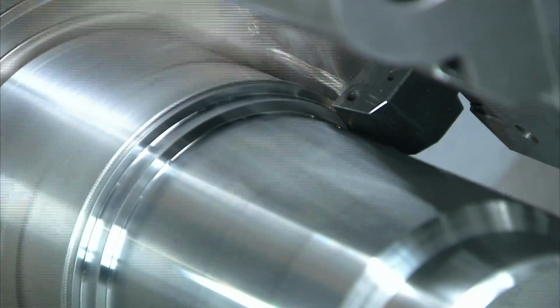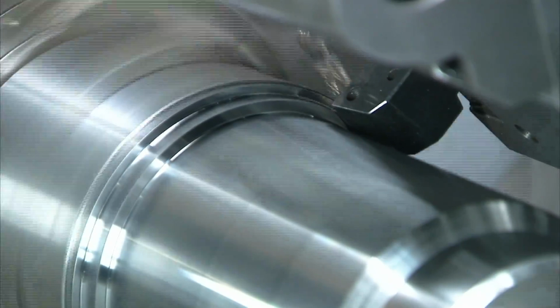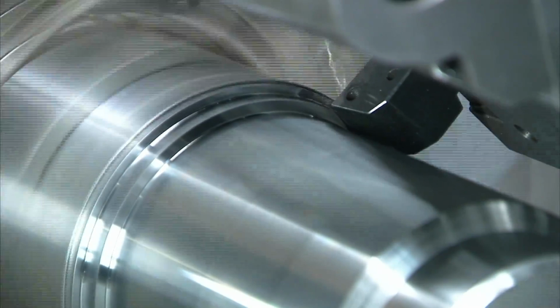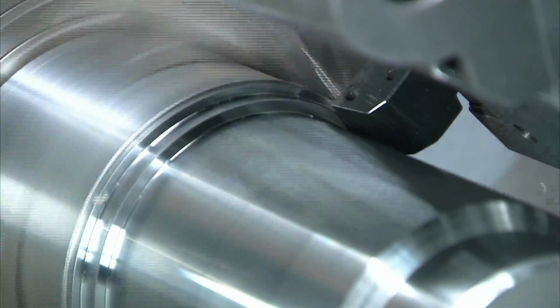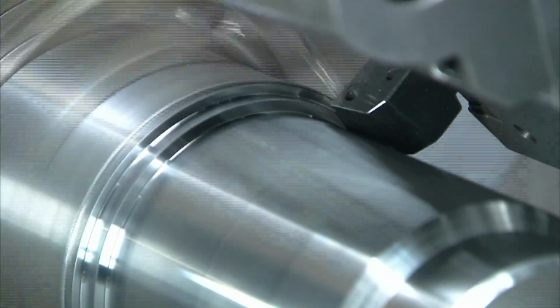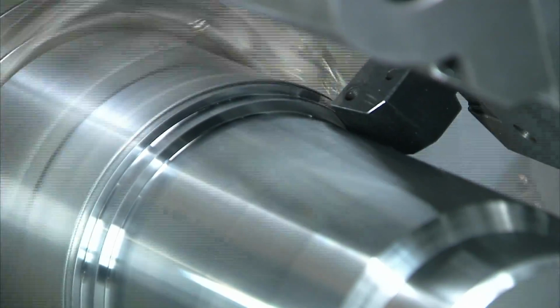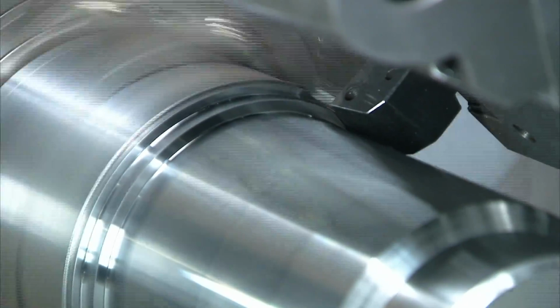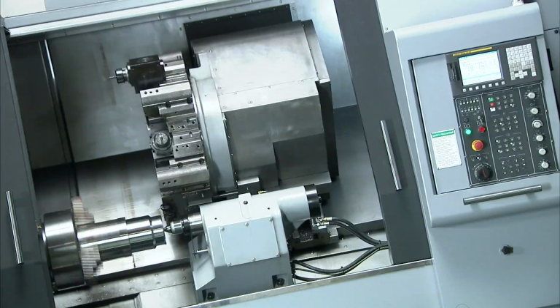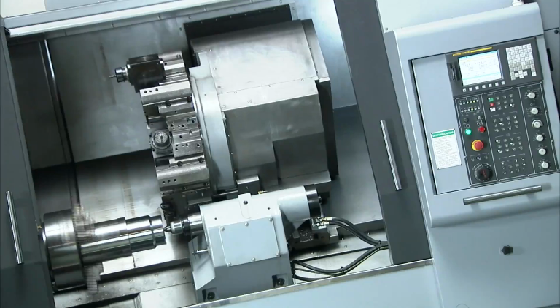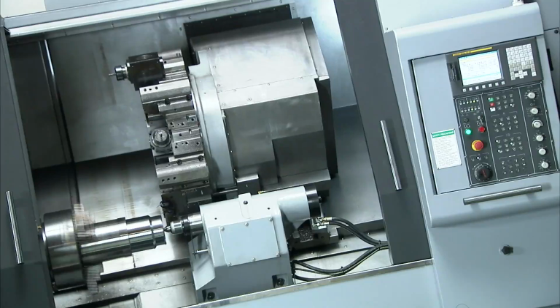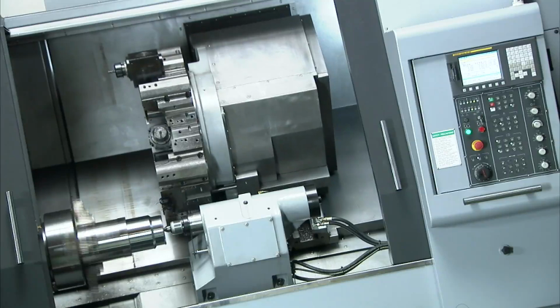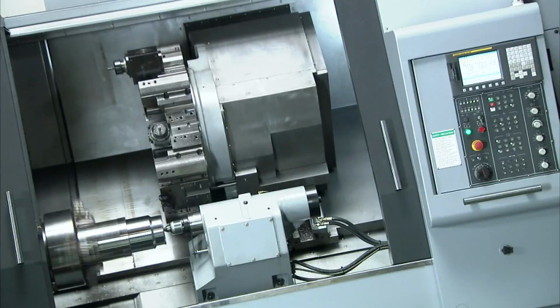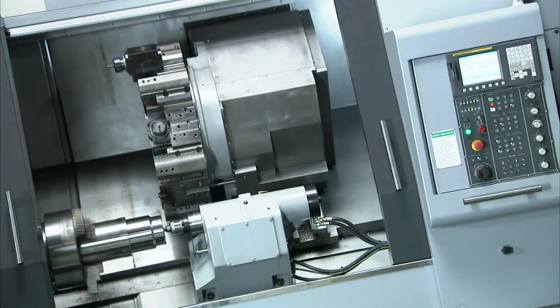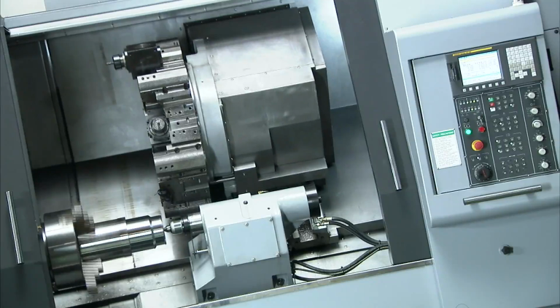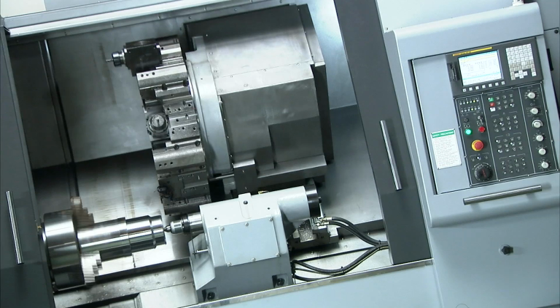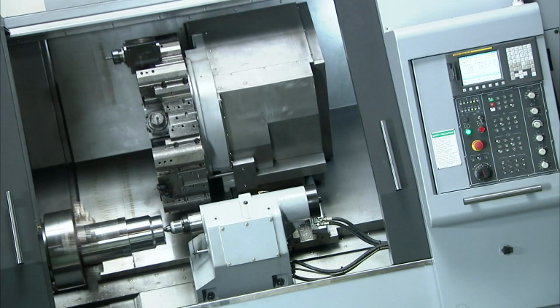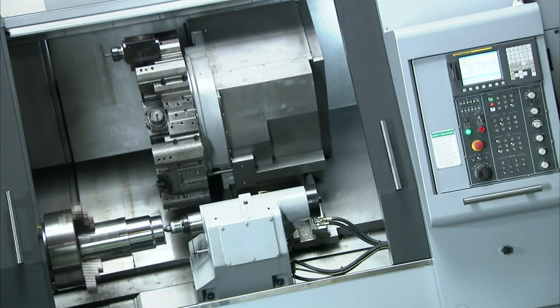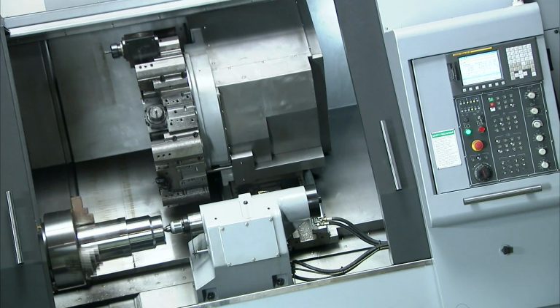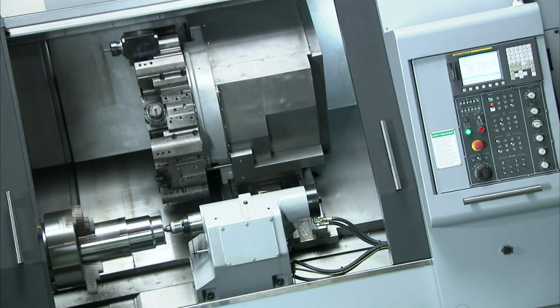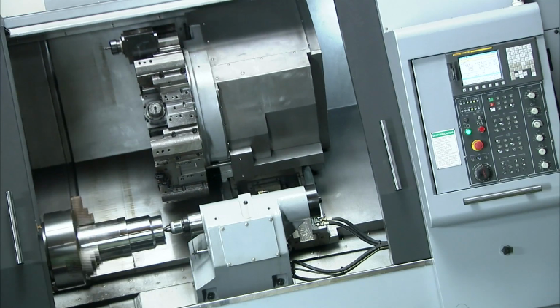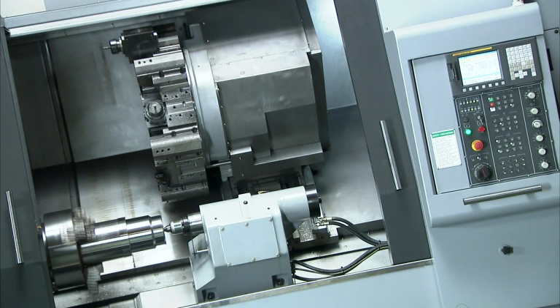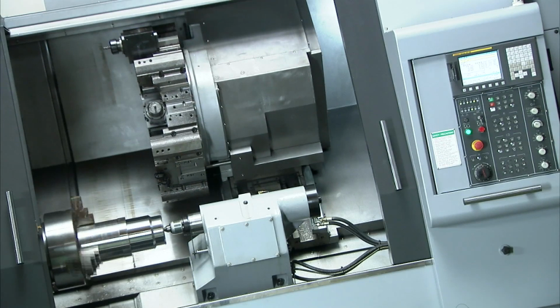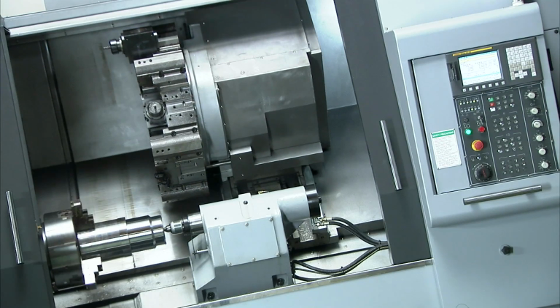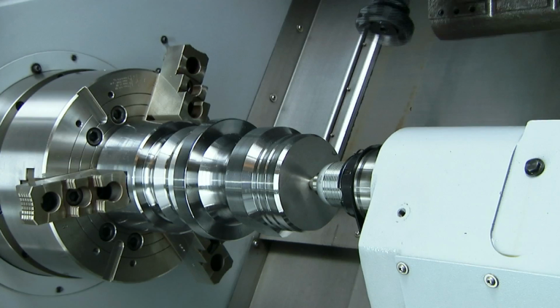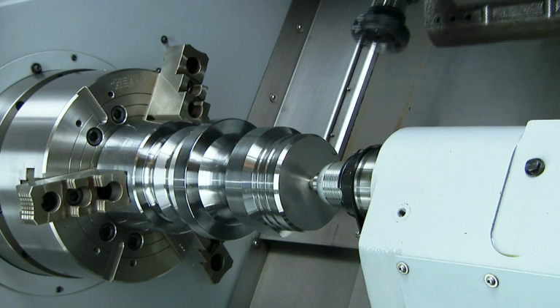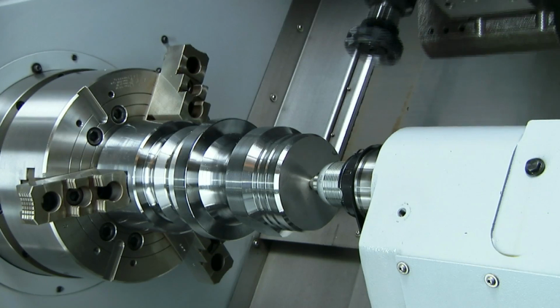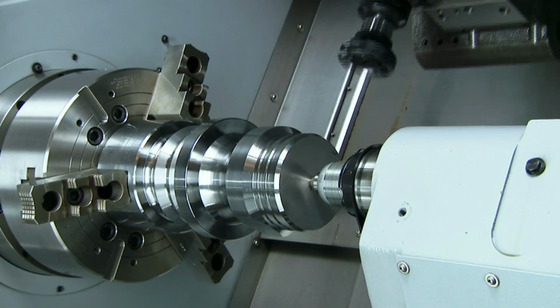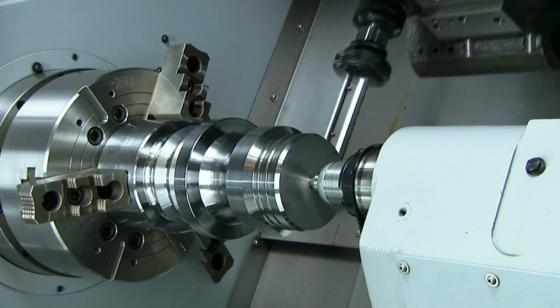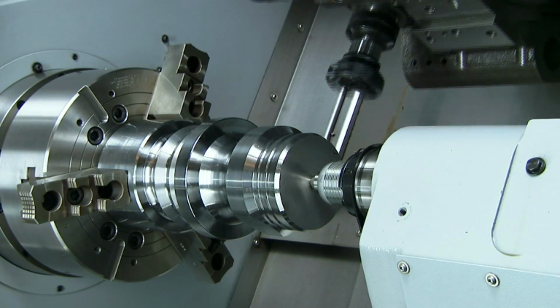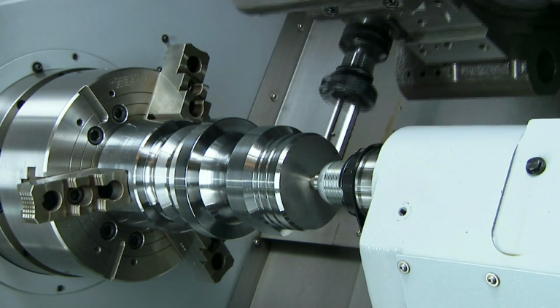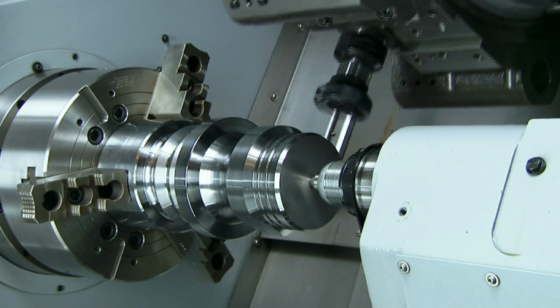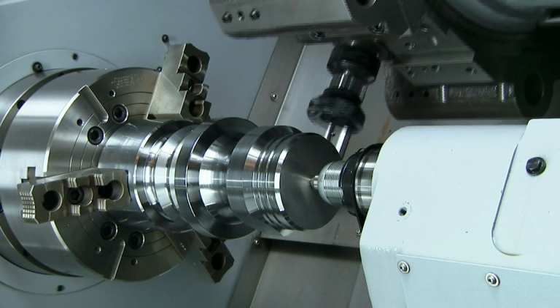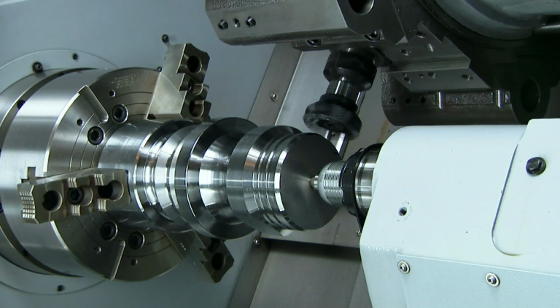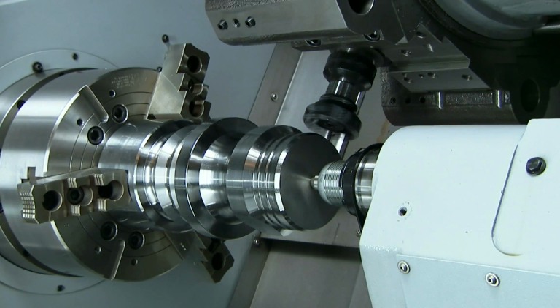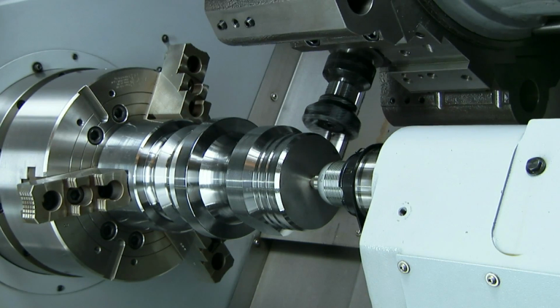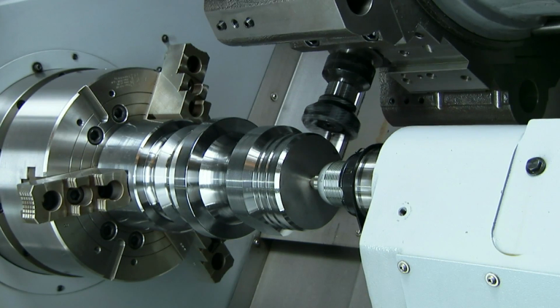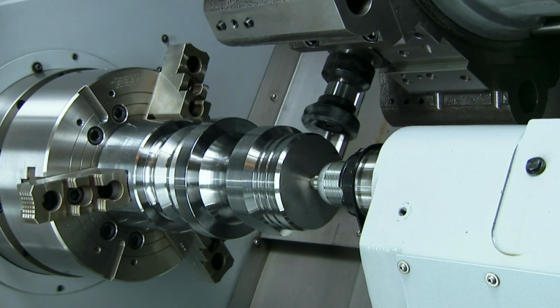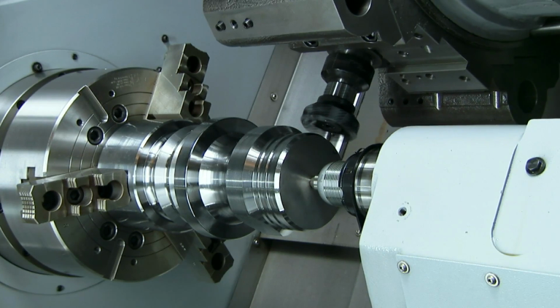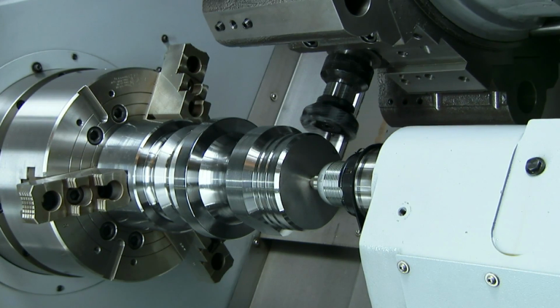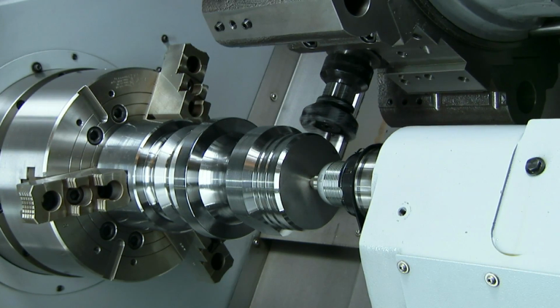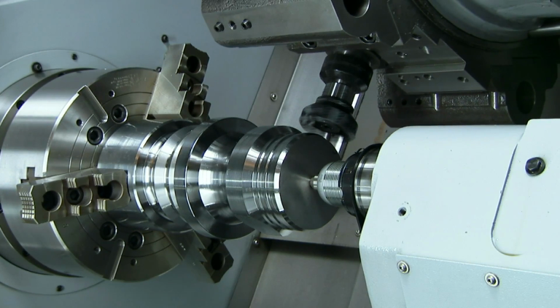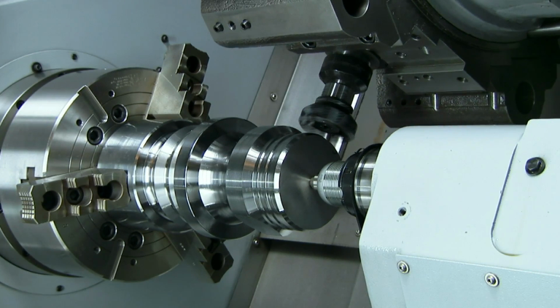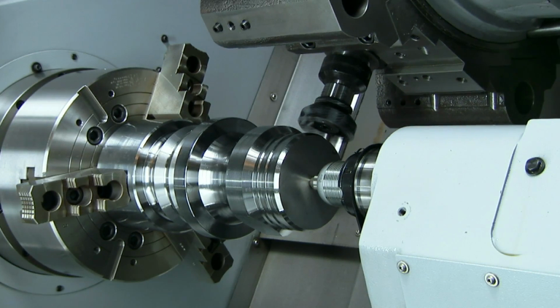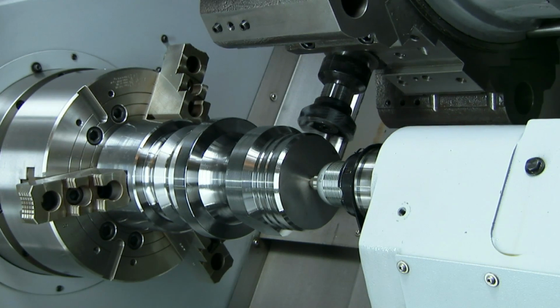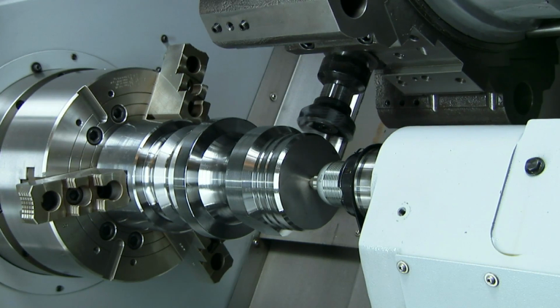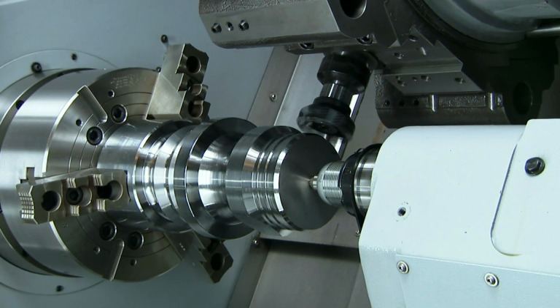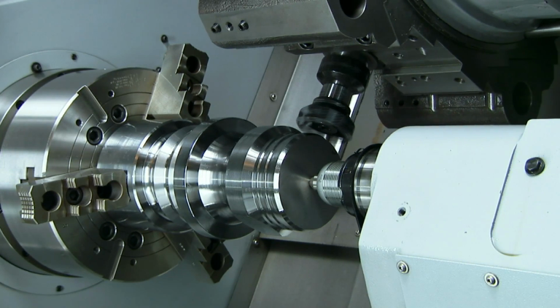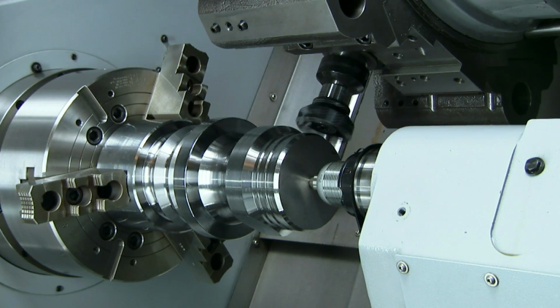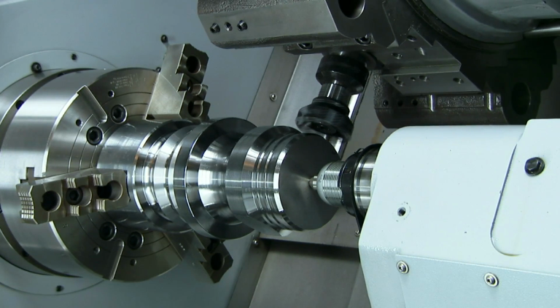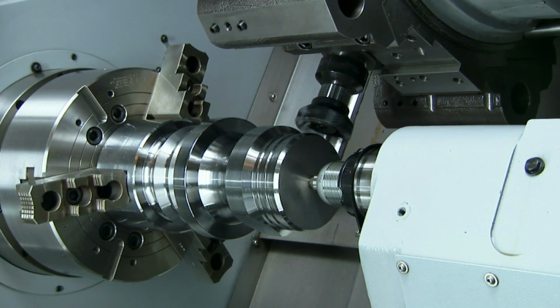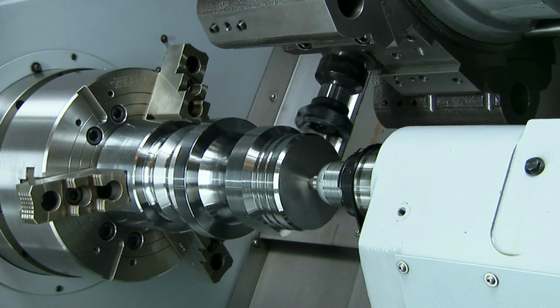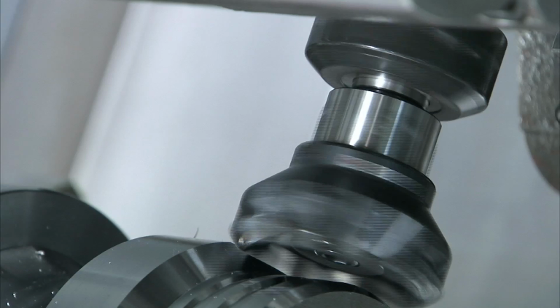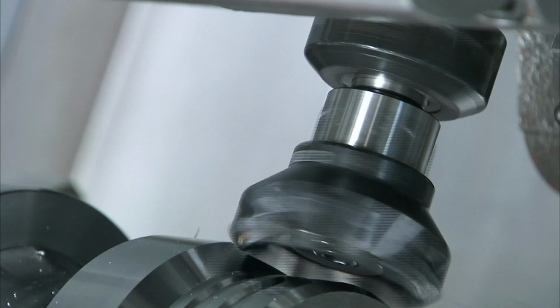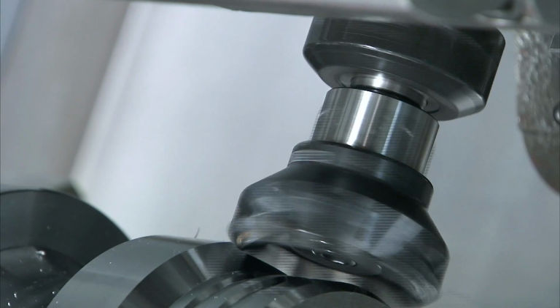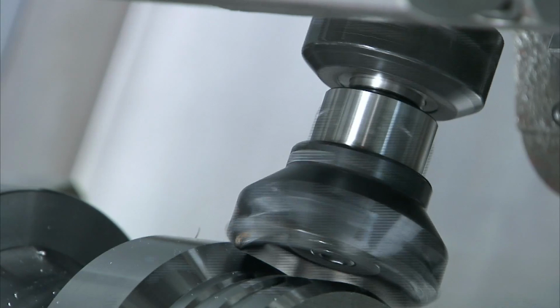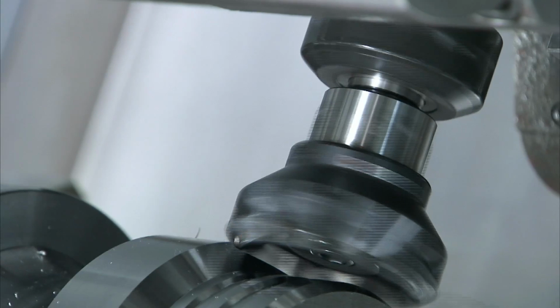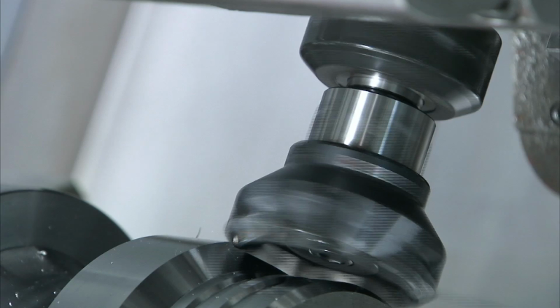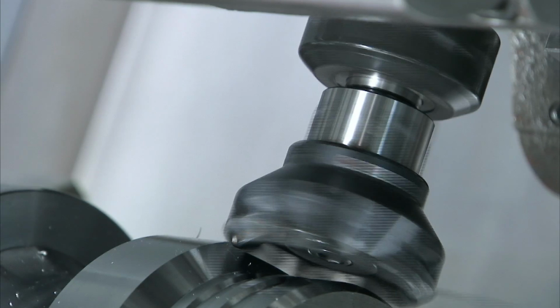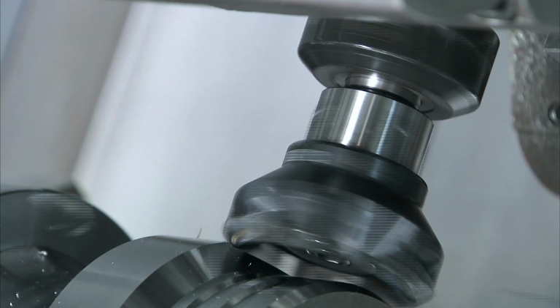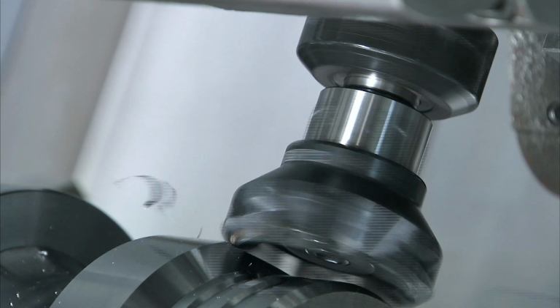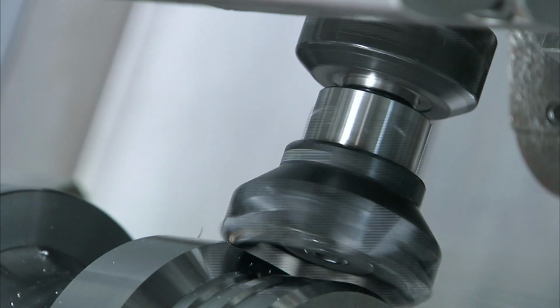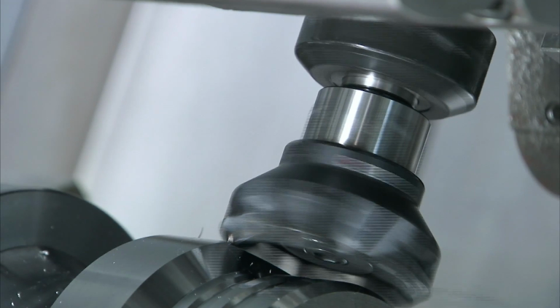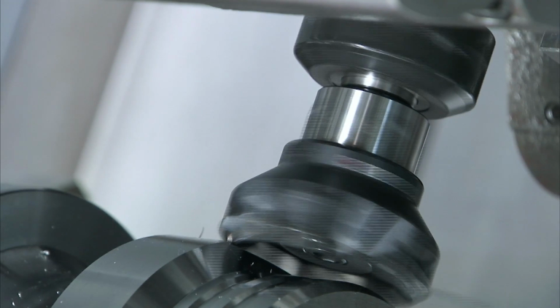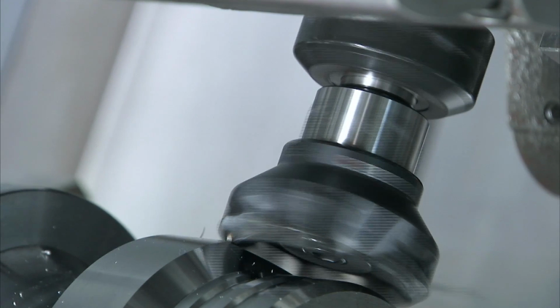The S-Series from Kingston answers that call, giving you the versatility and cutting power you need, with a wealth of special features.